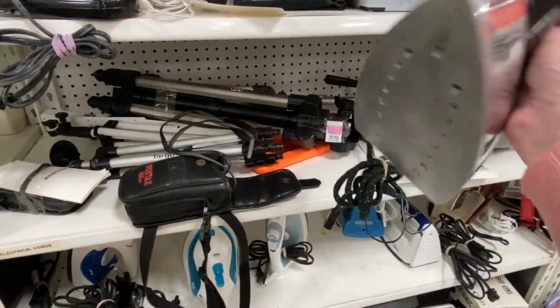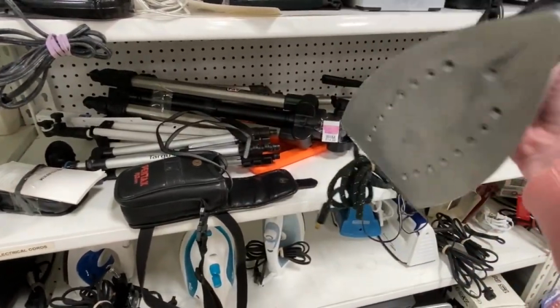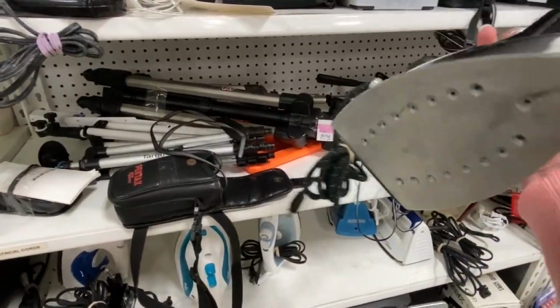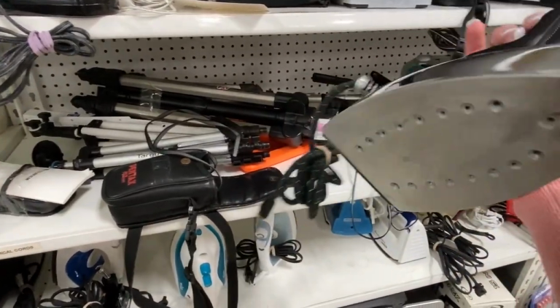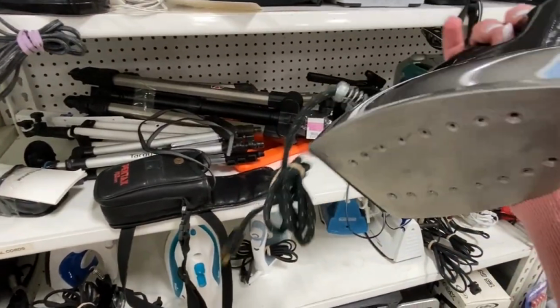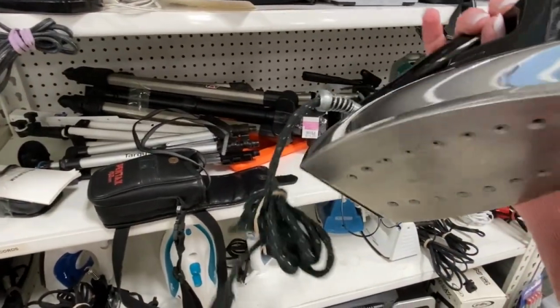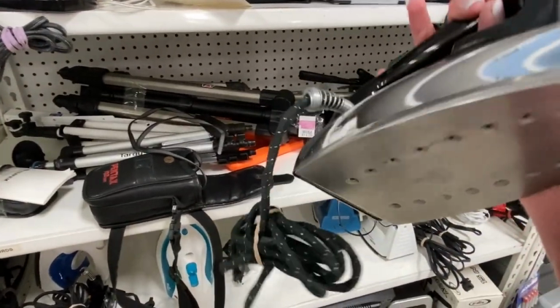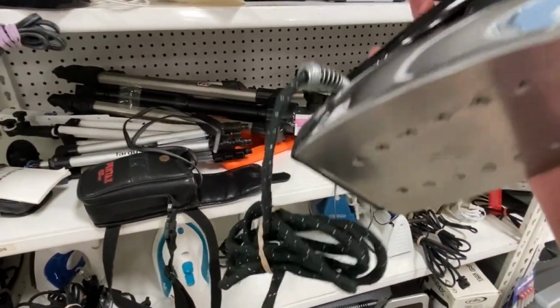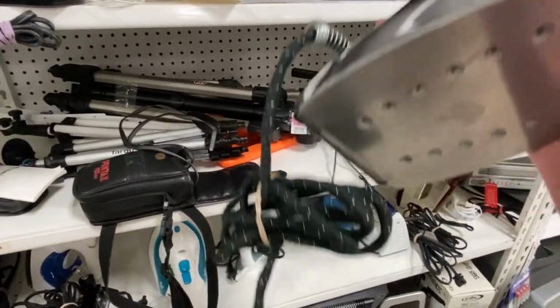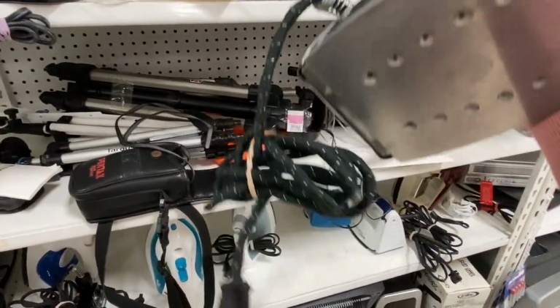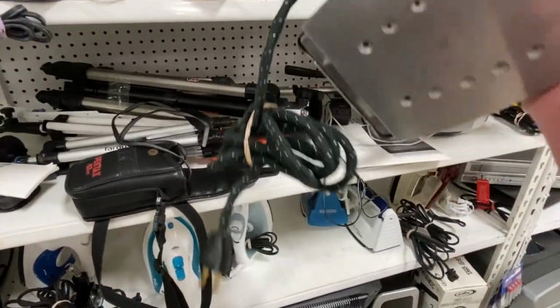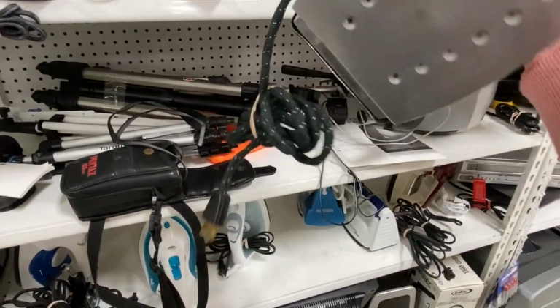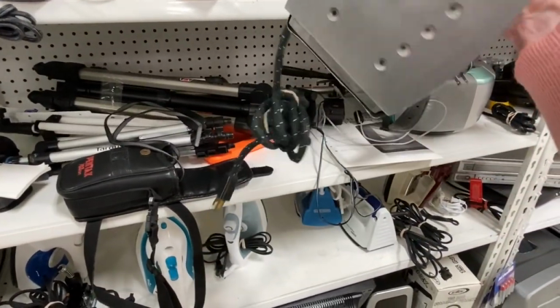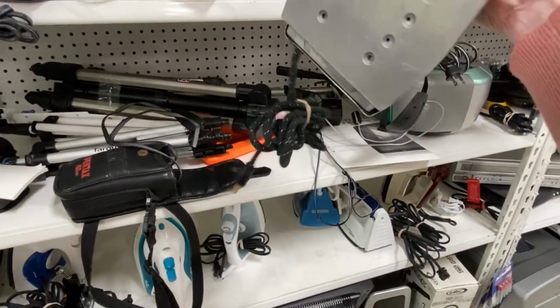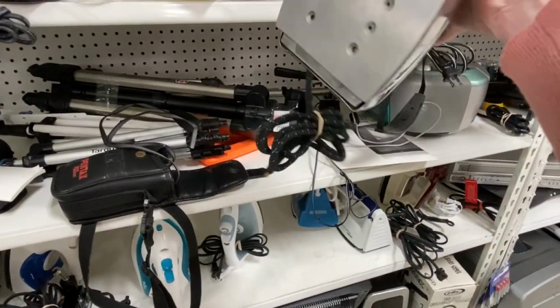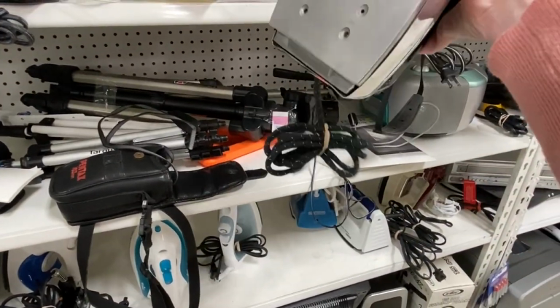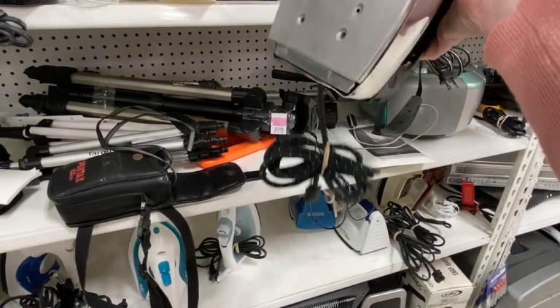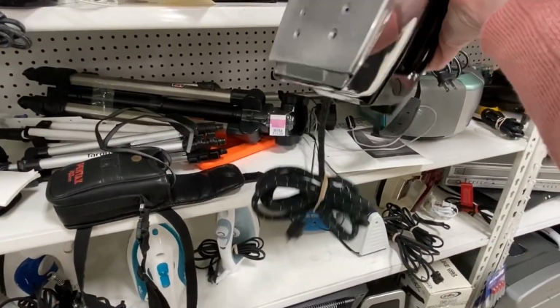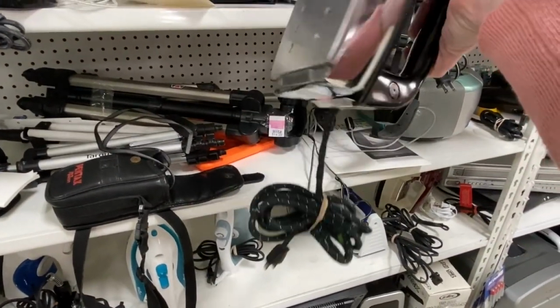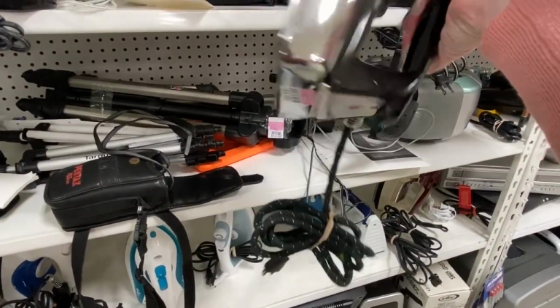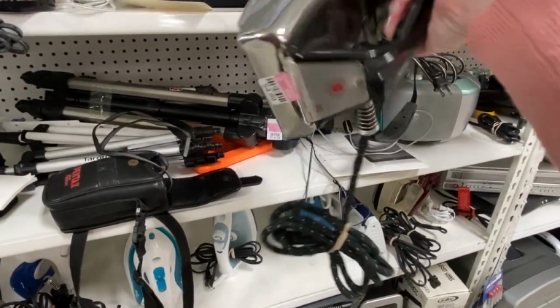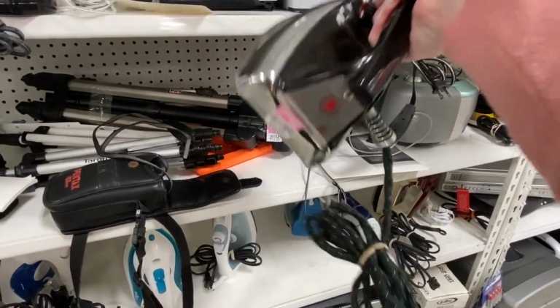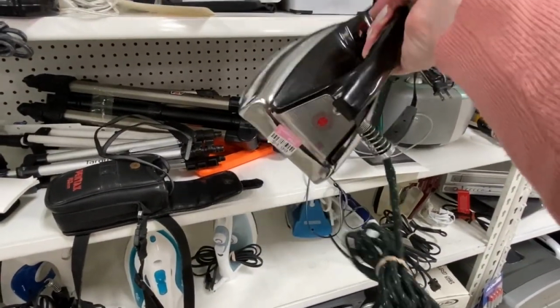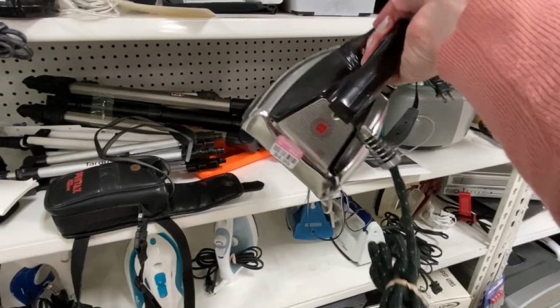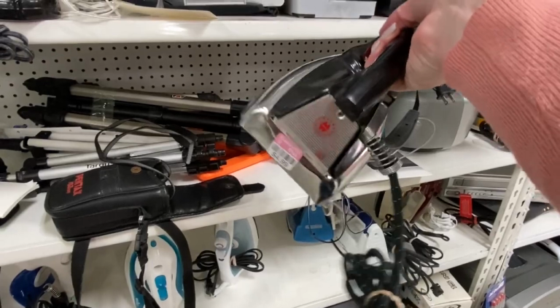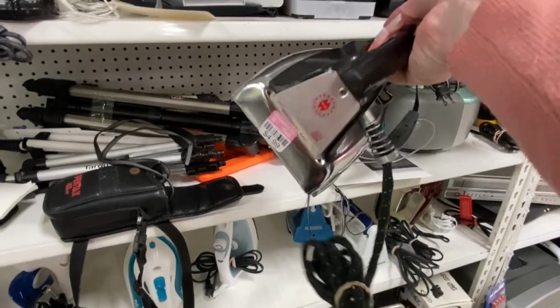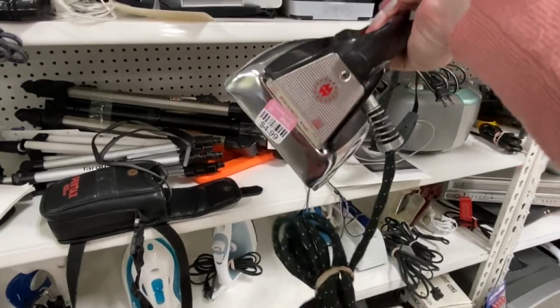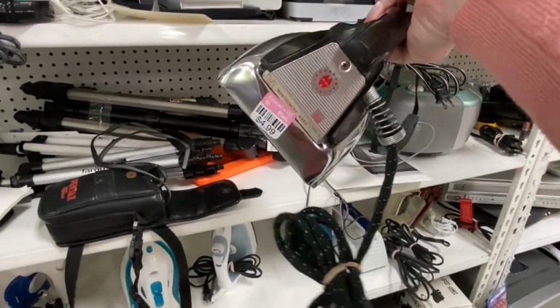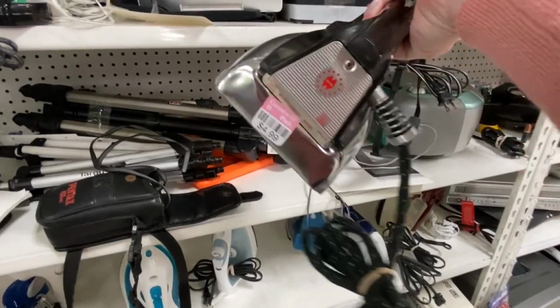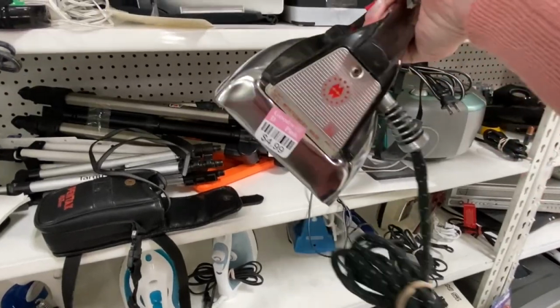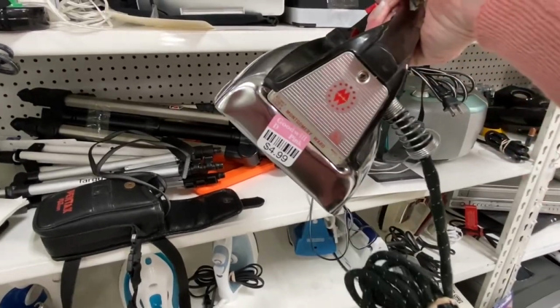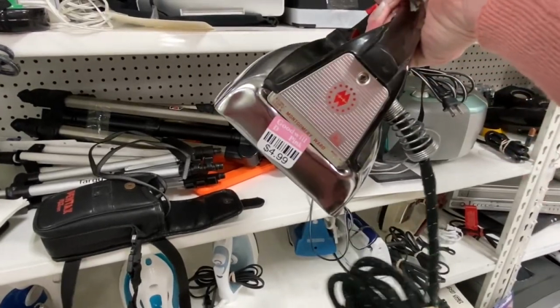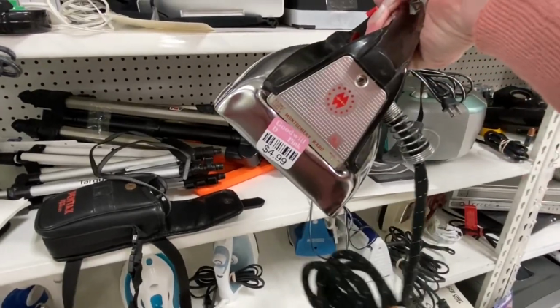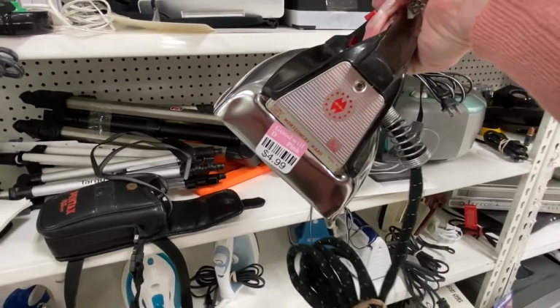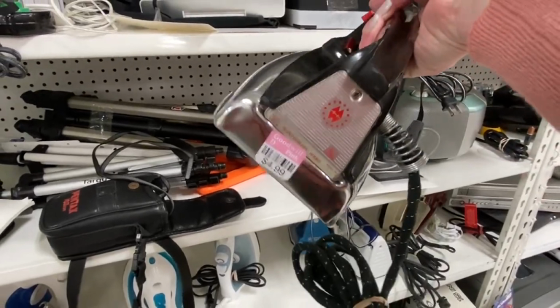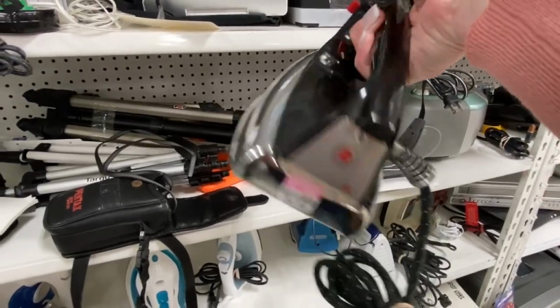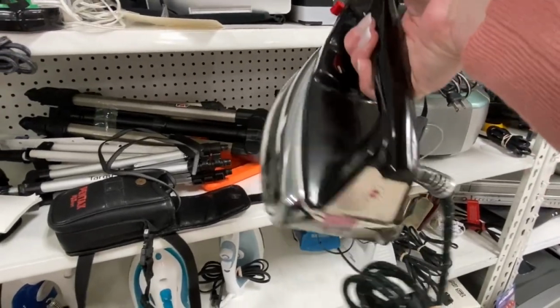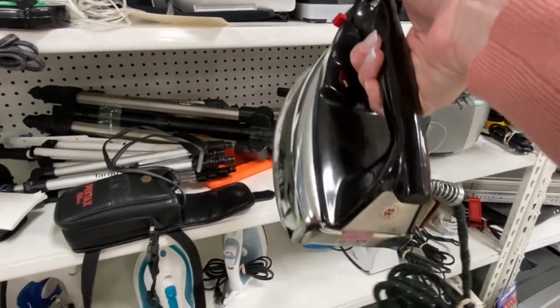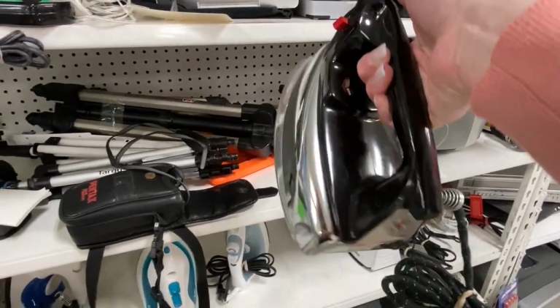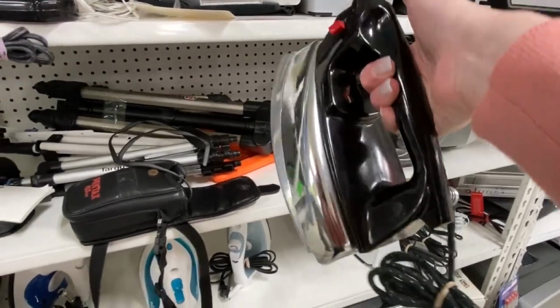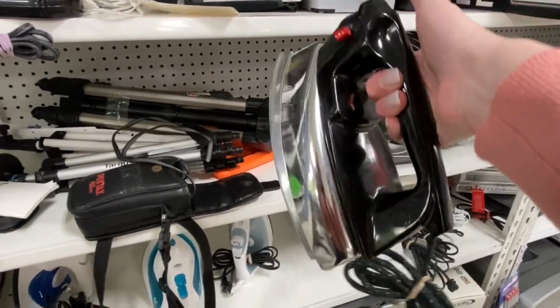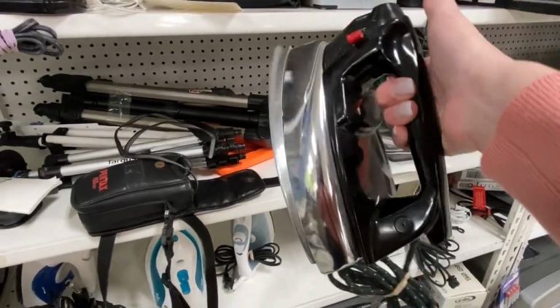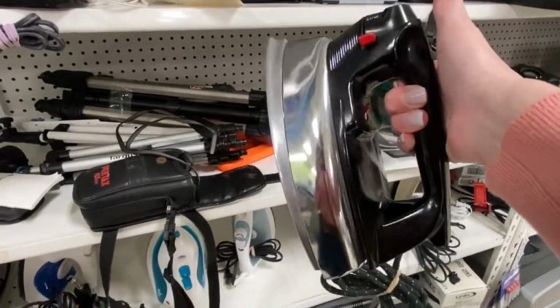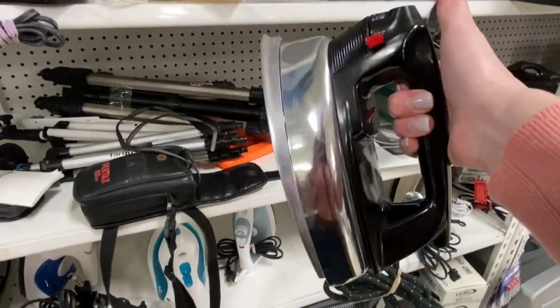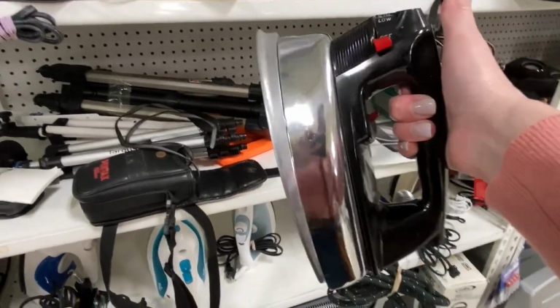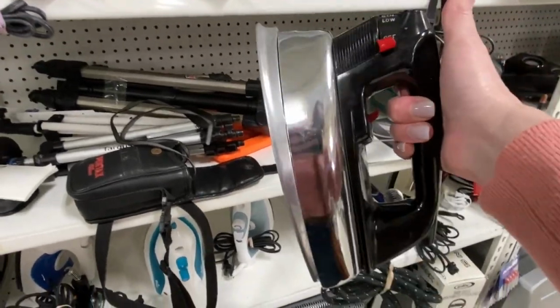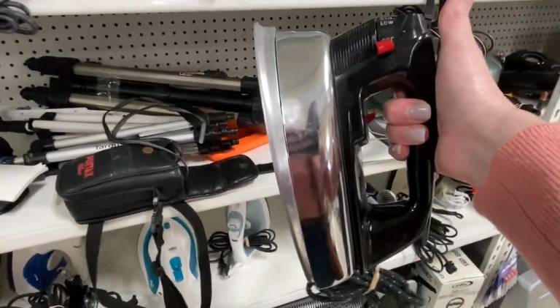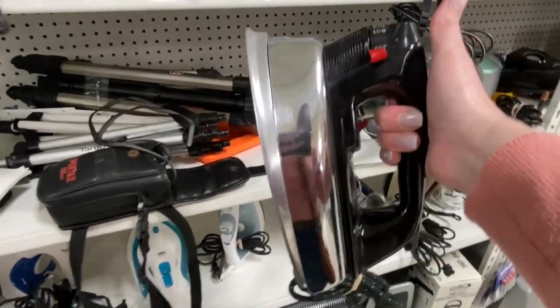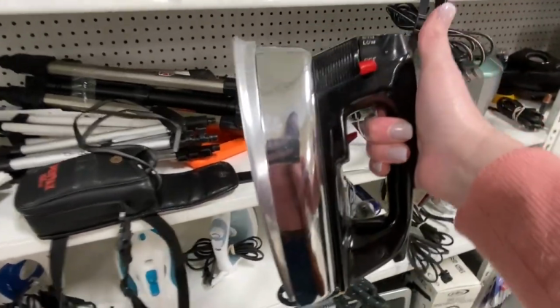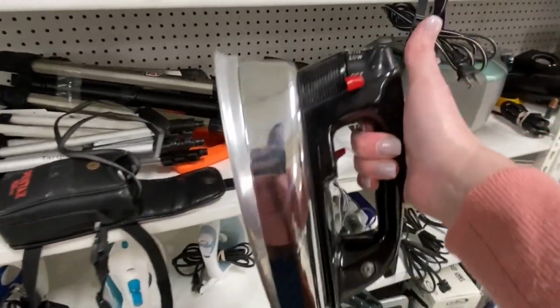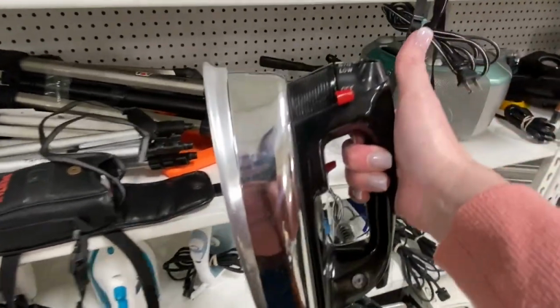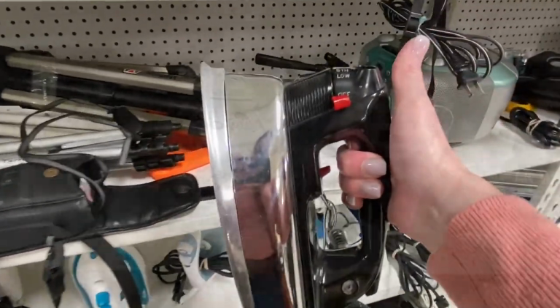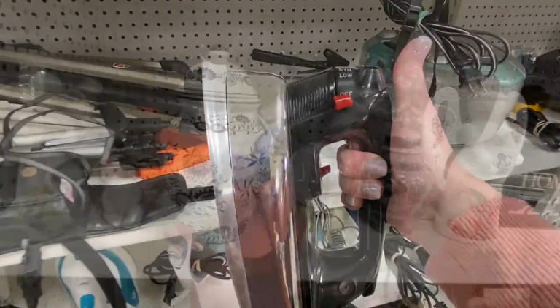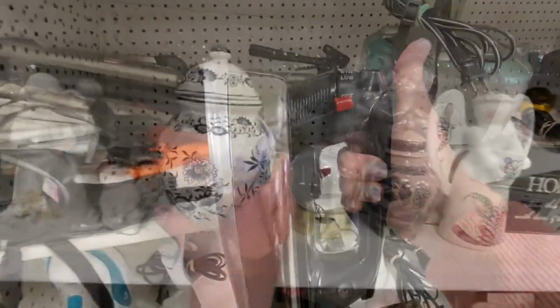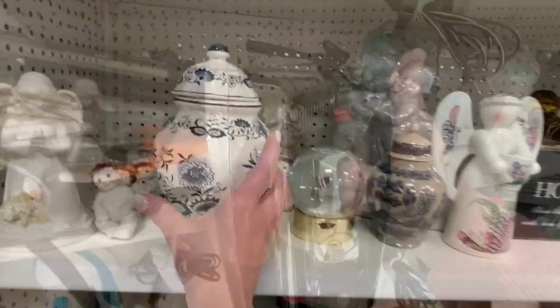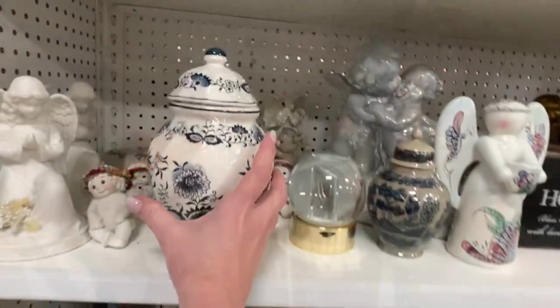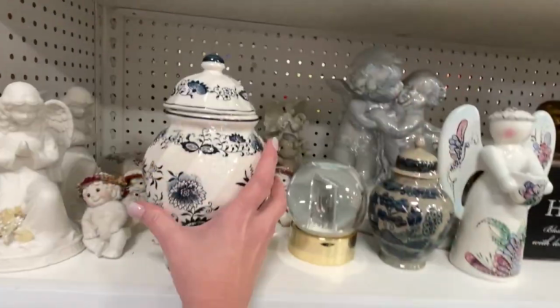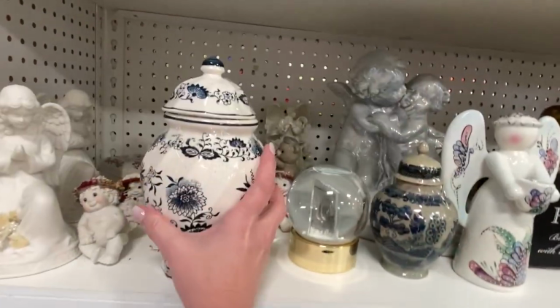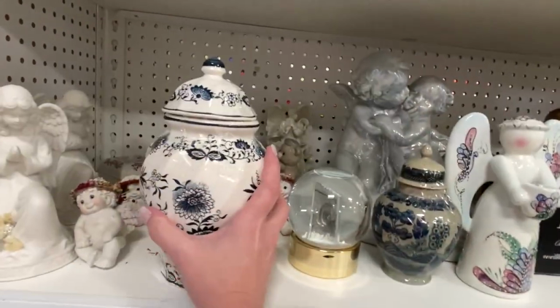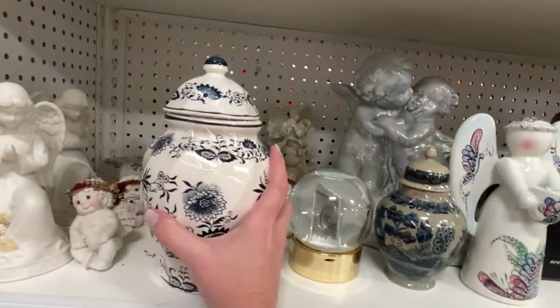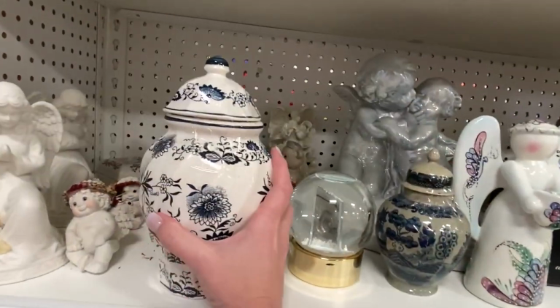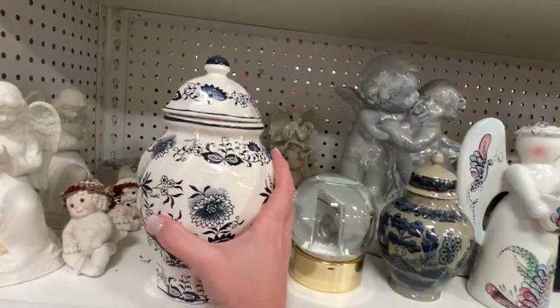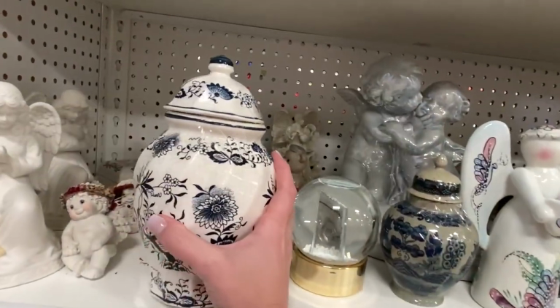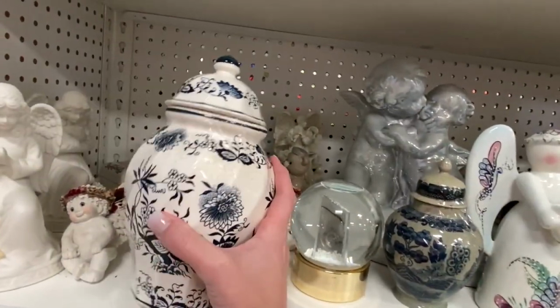I'm pretty sure that my mom had this exact iron when I was a little girl. It was very heavy.